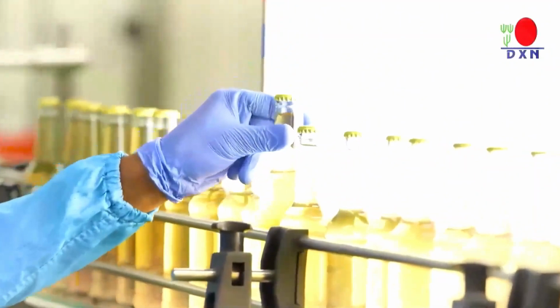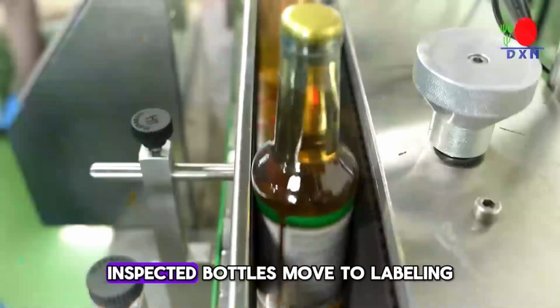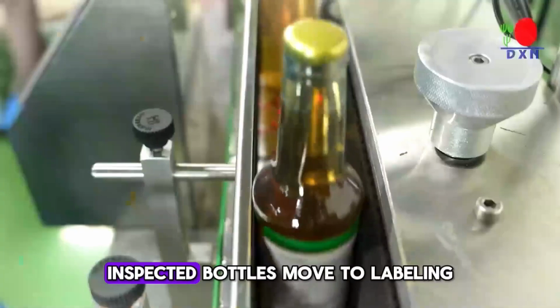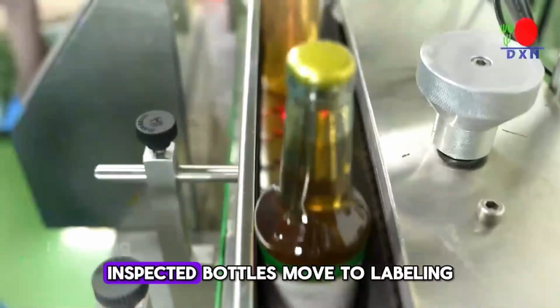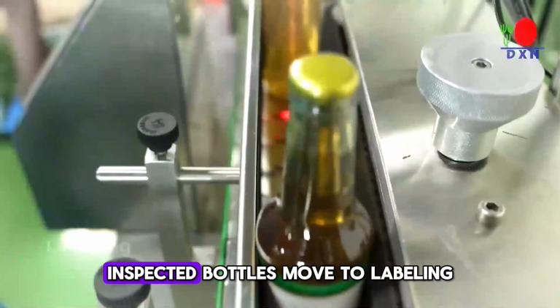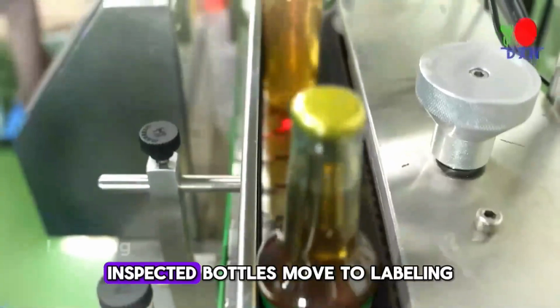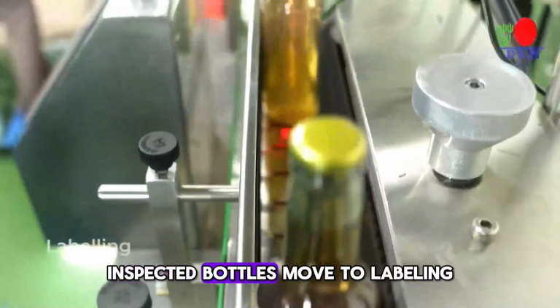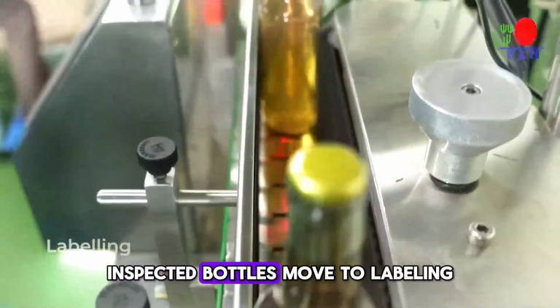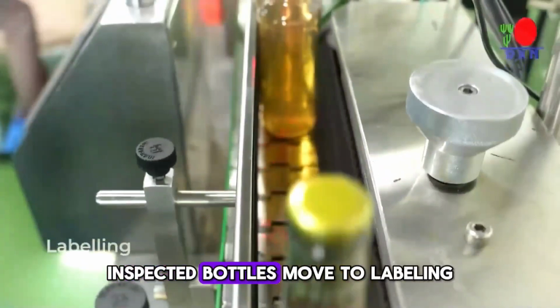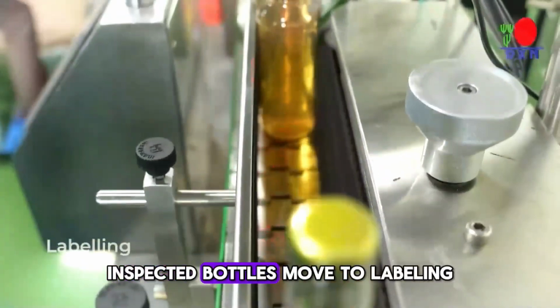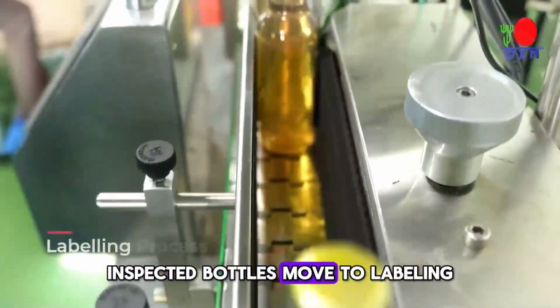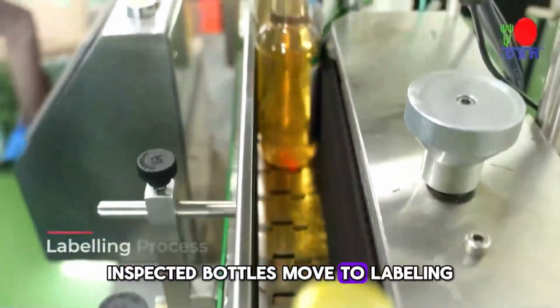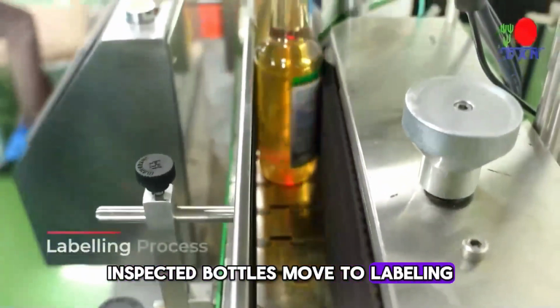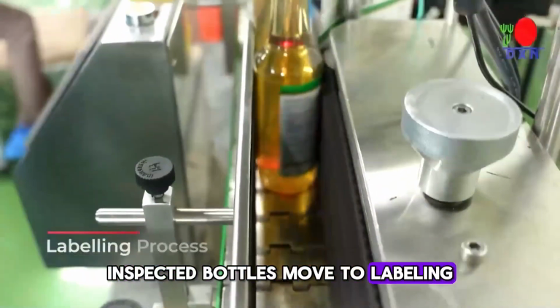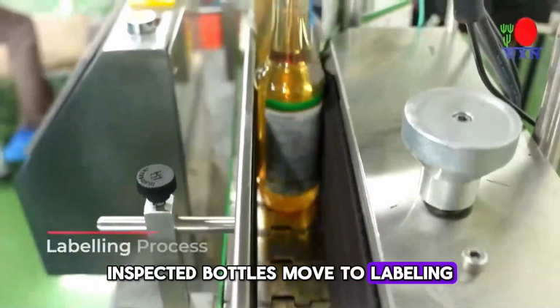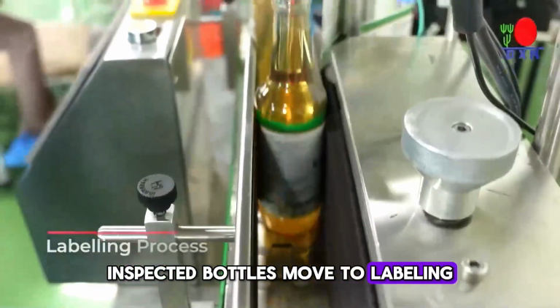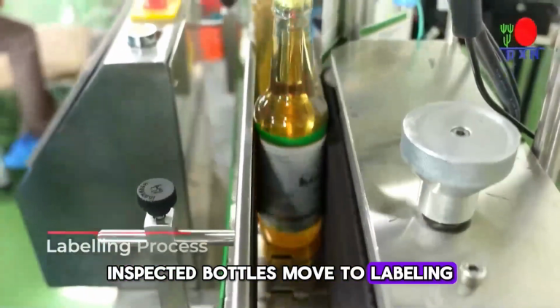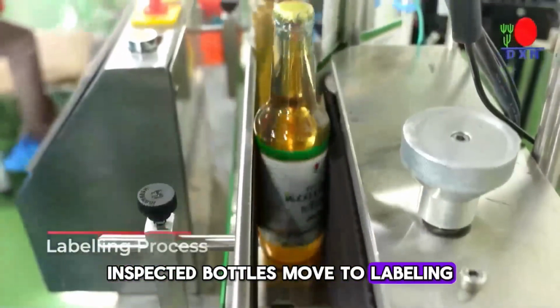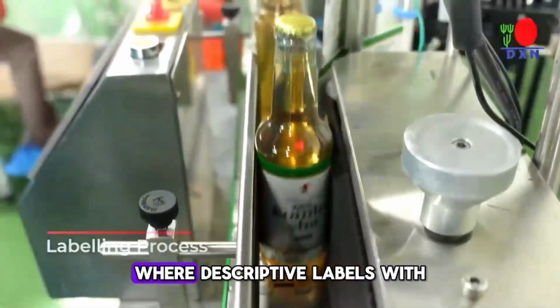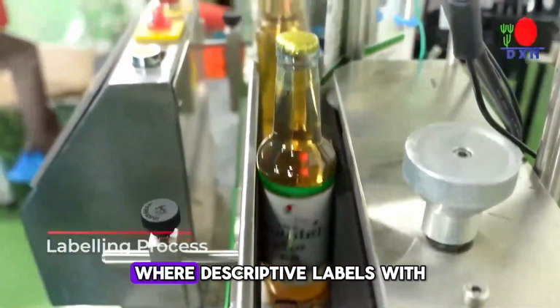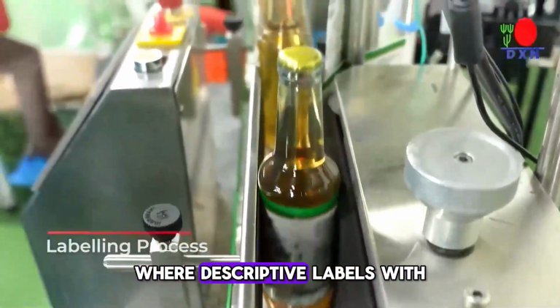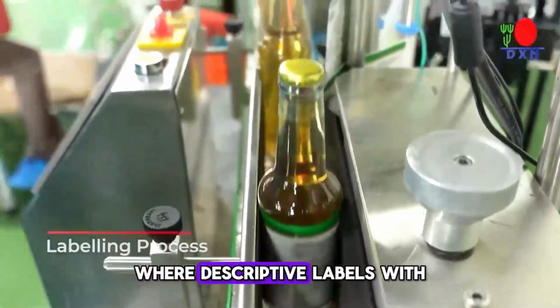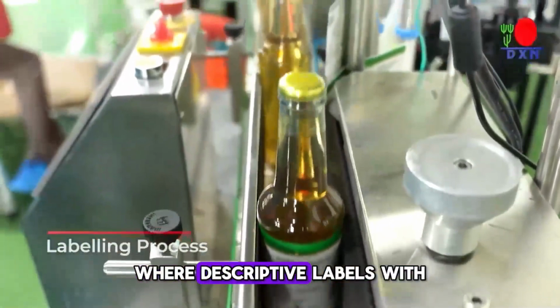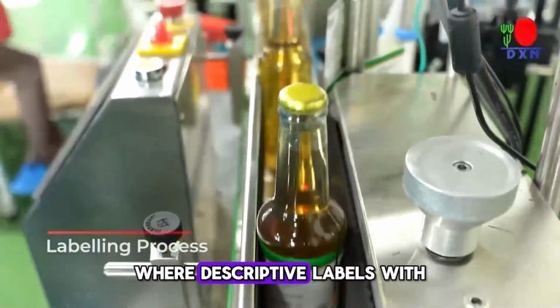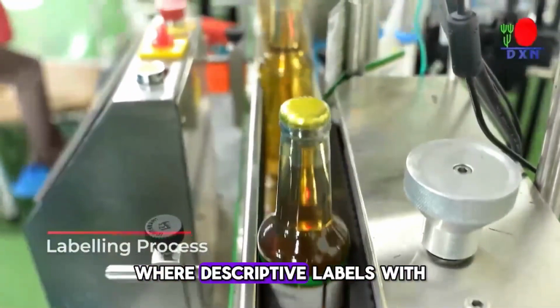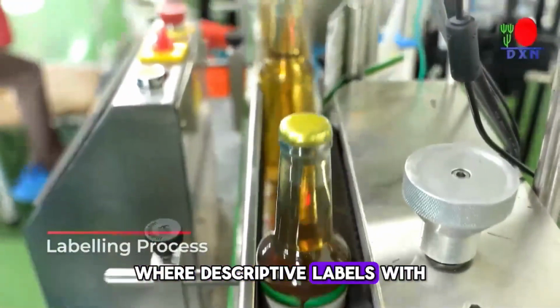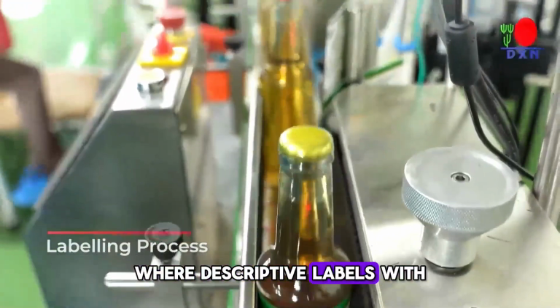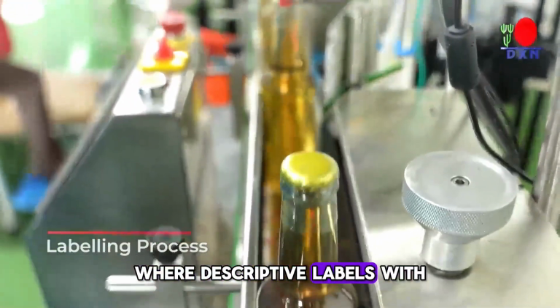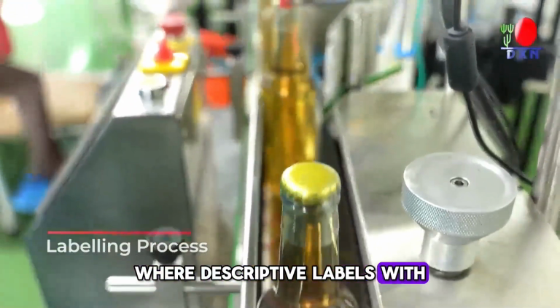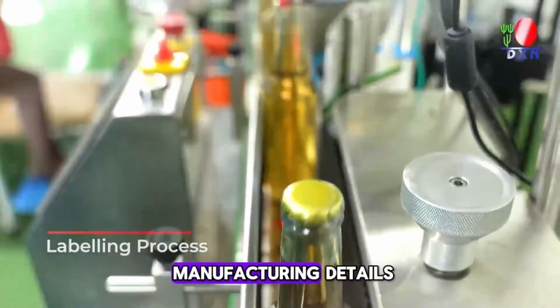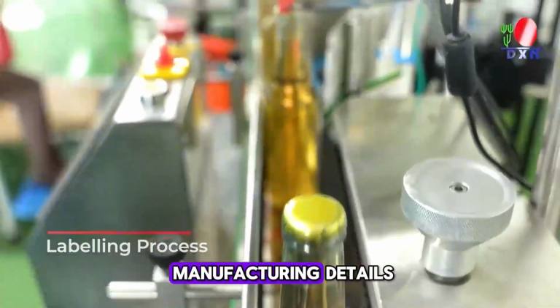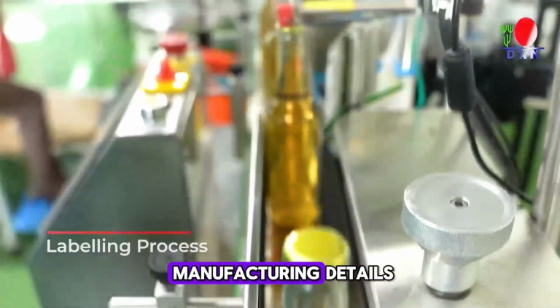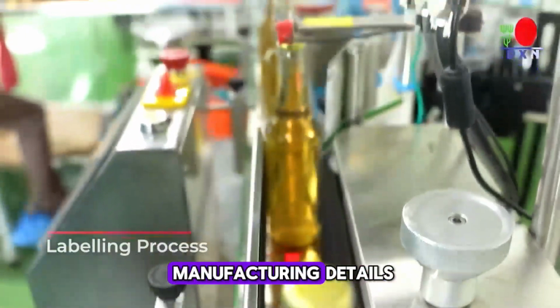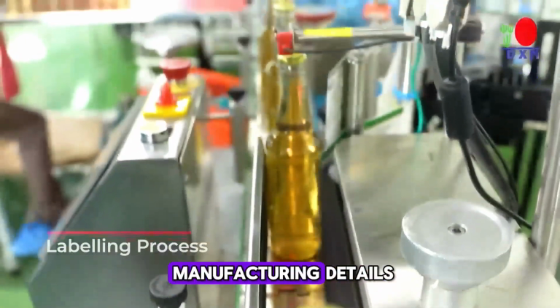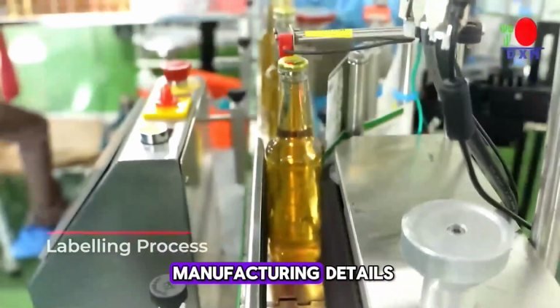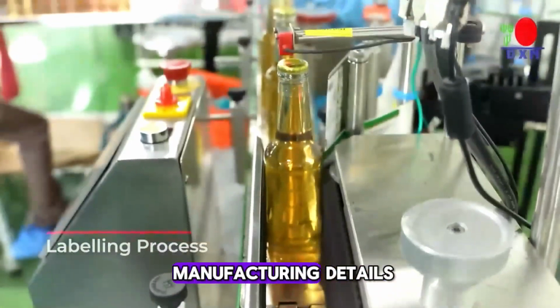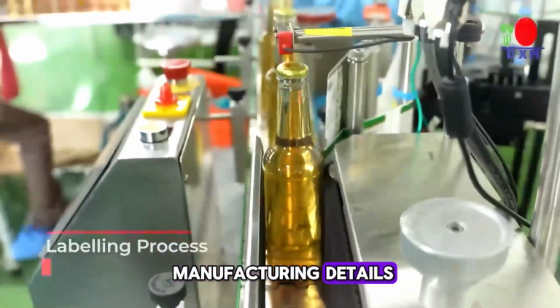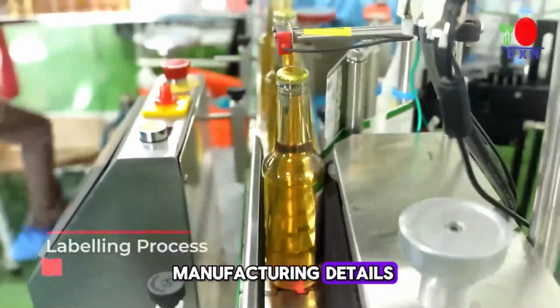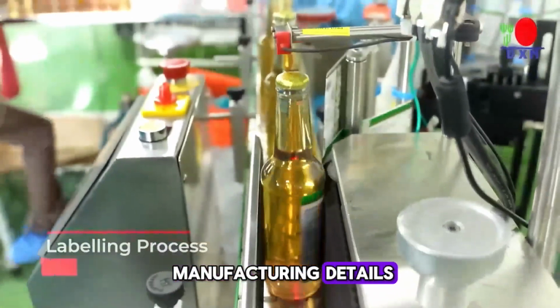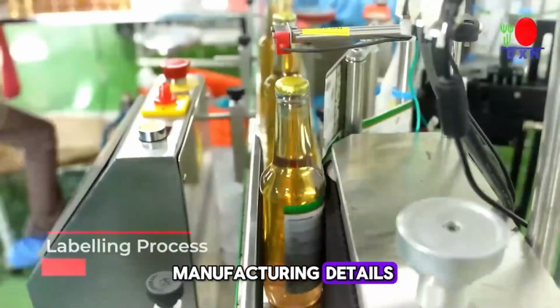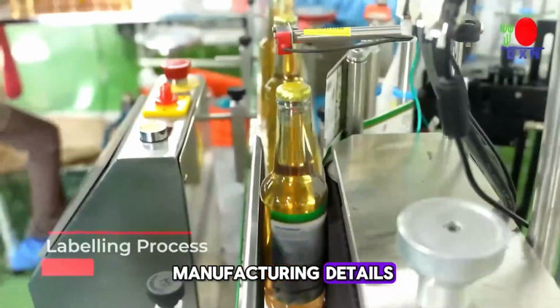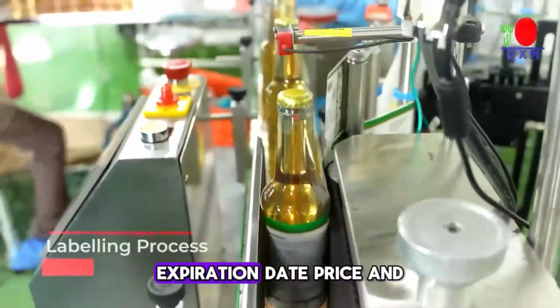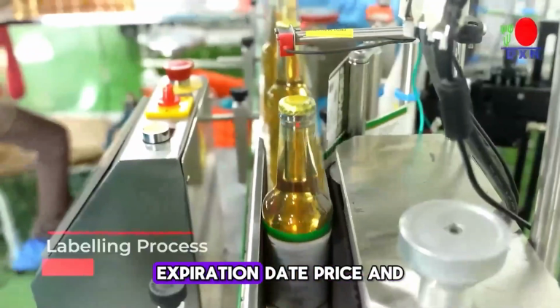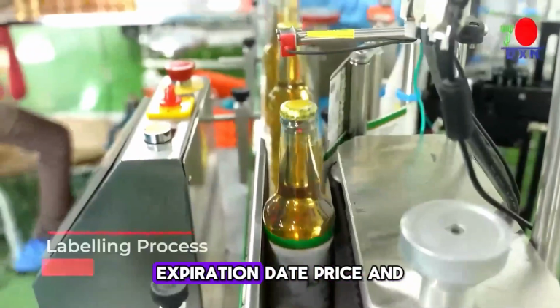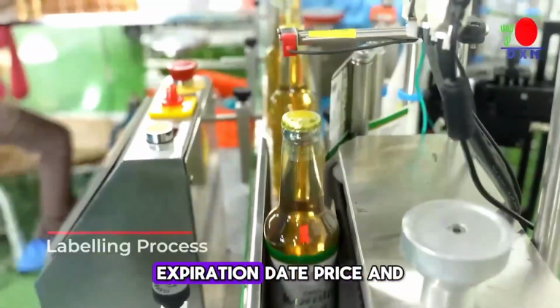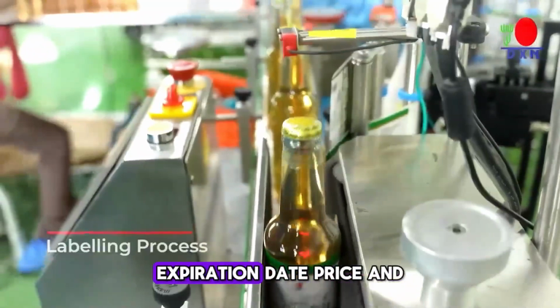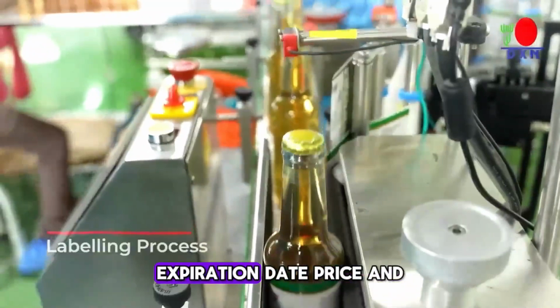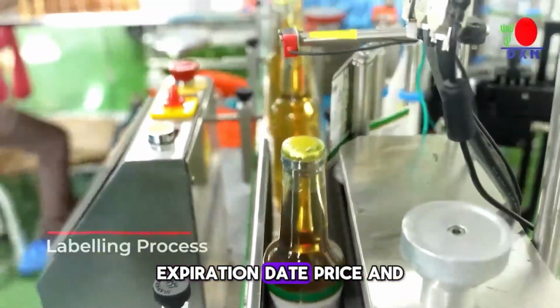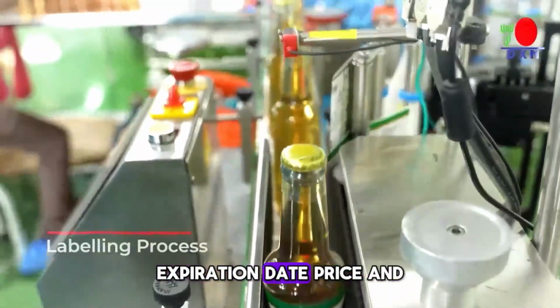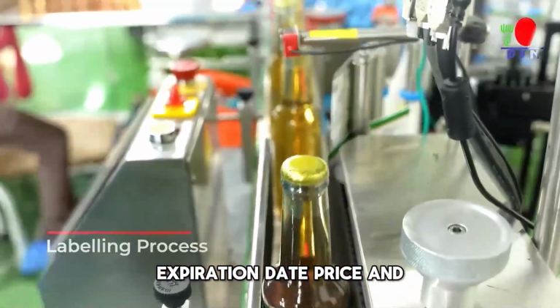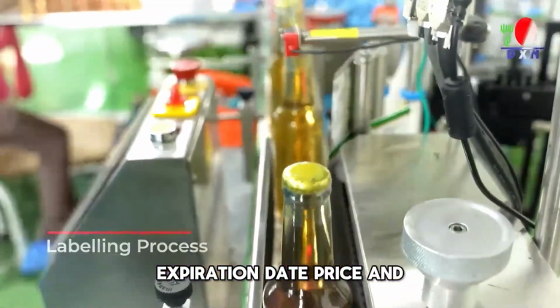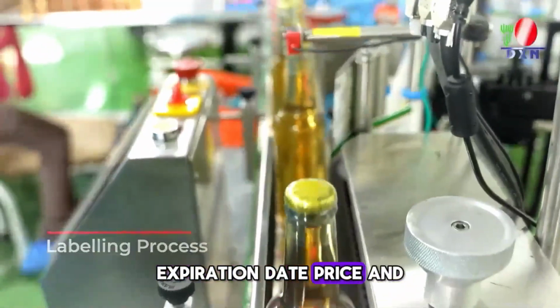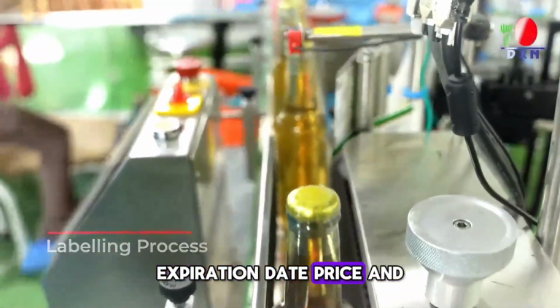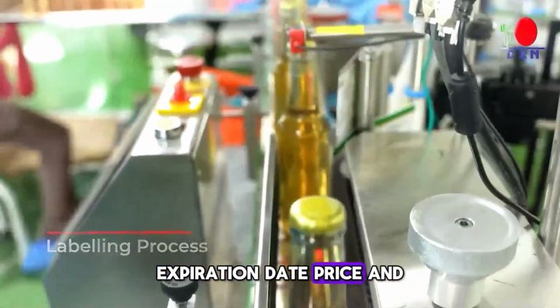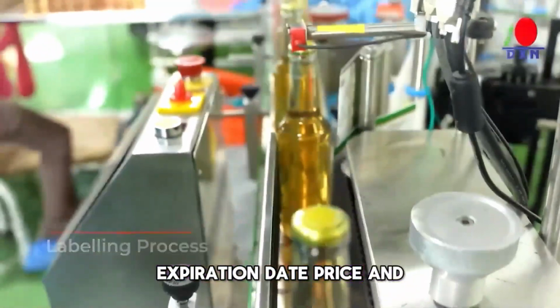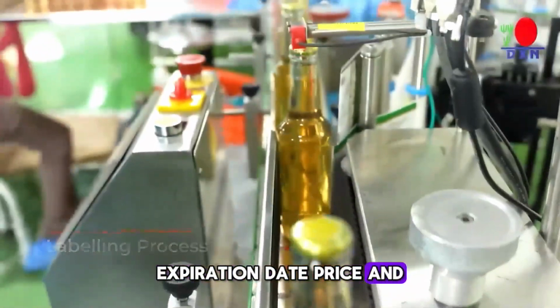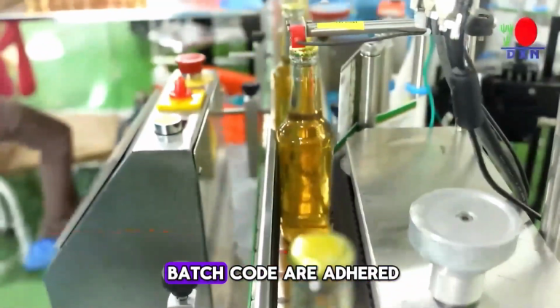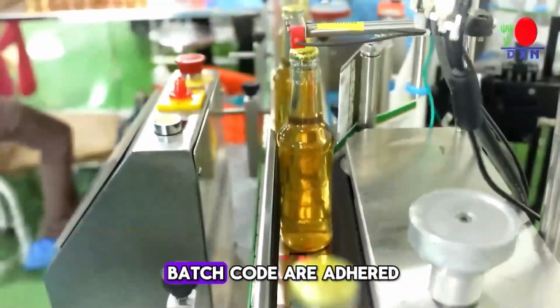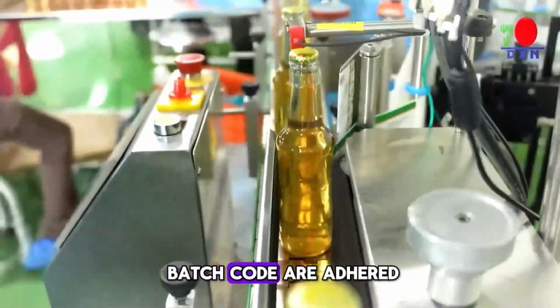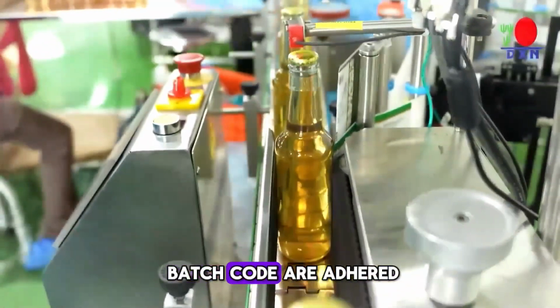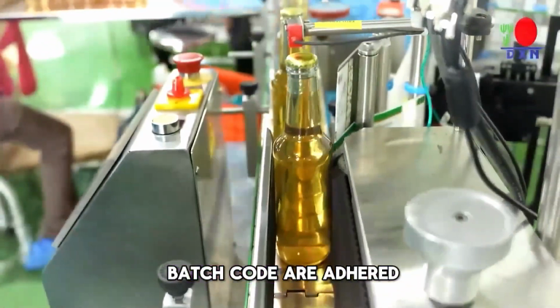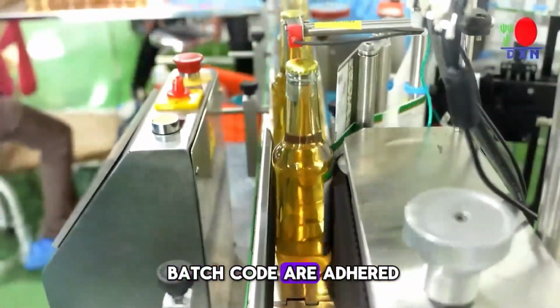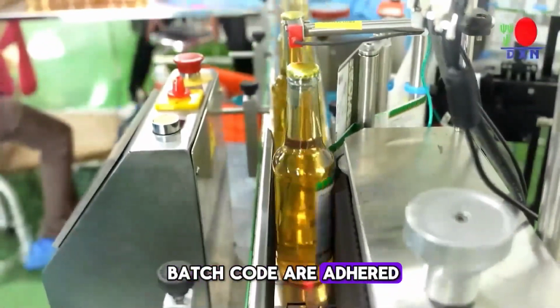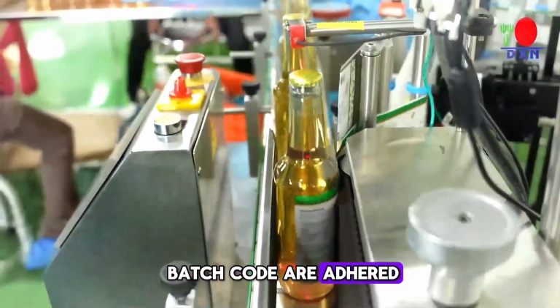Inspected bottles move to labeling, where descriptive labels with manufacturing details, expiration date, price, and batch code are adhered.